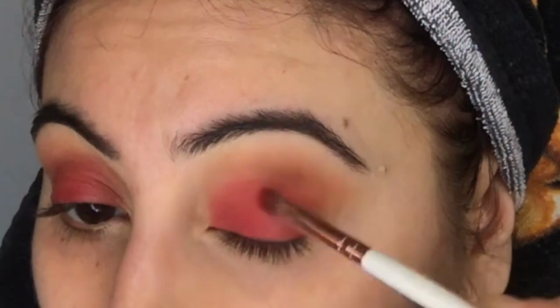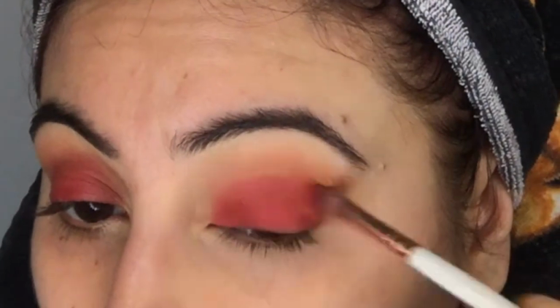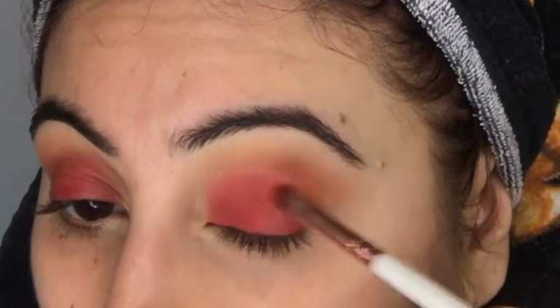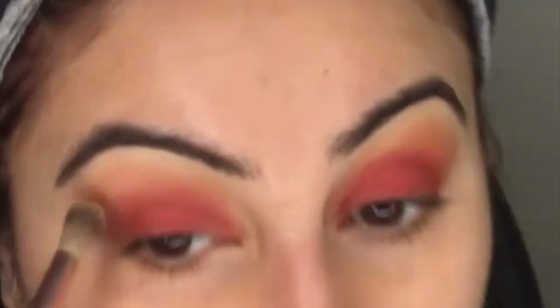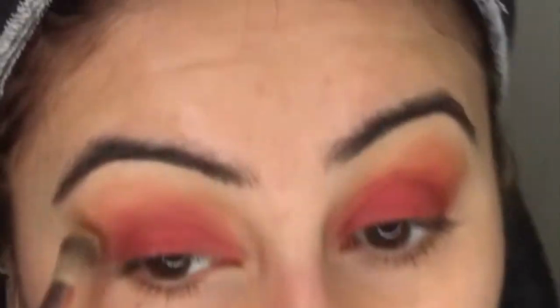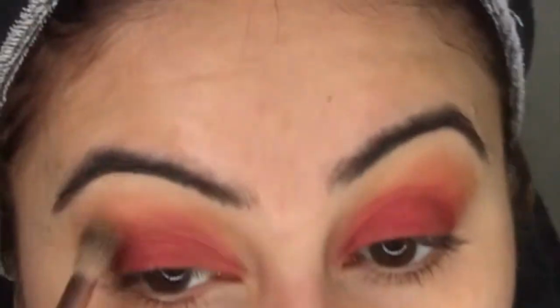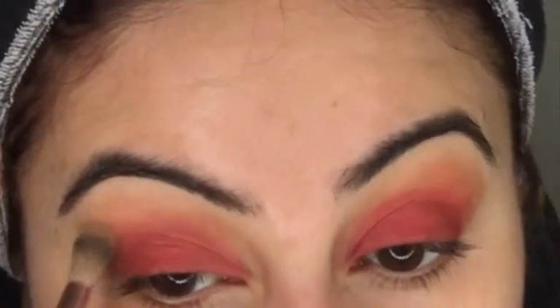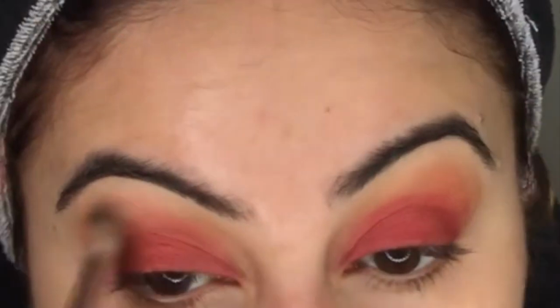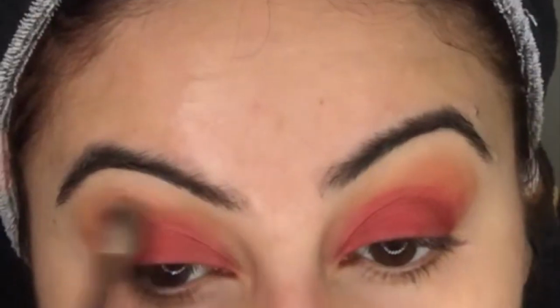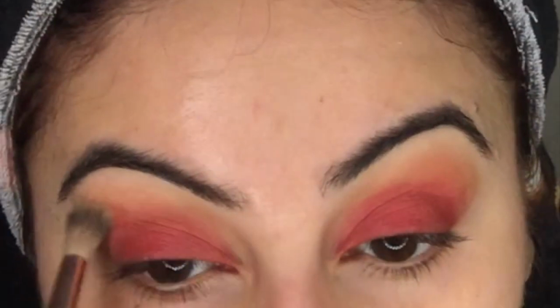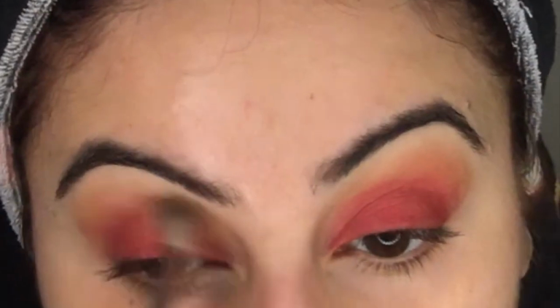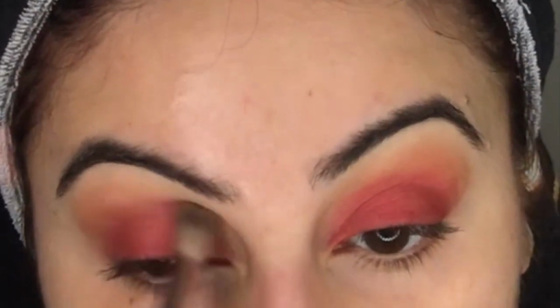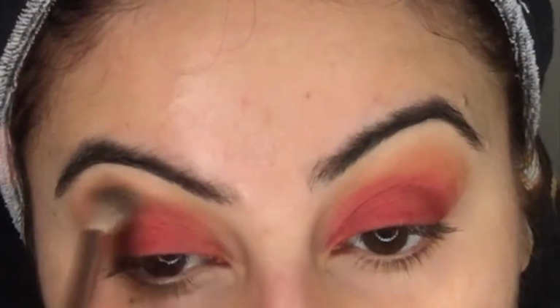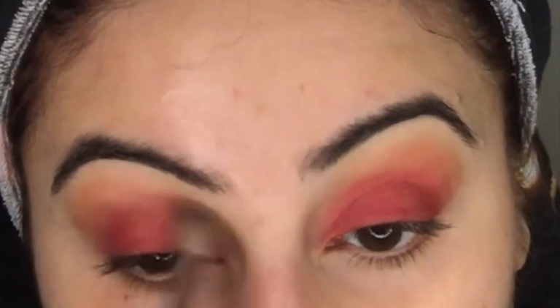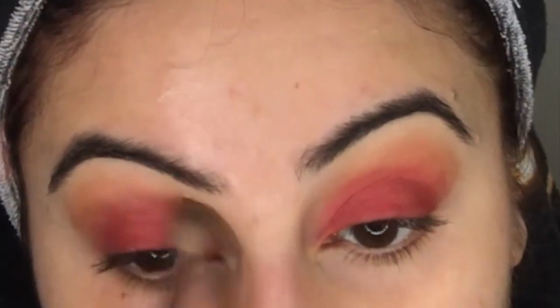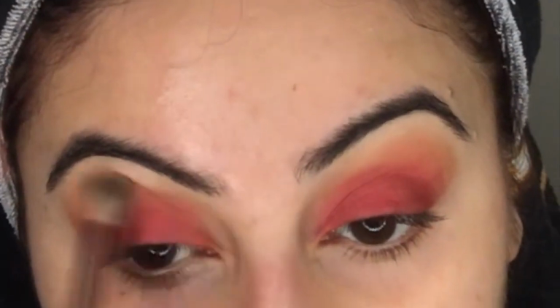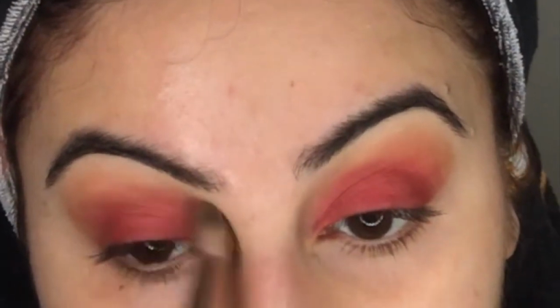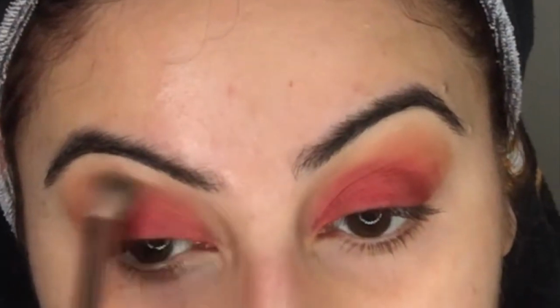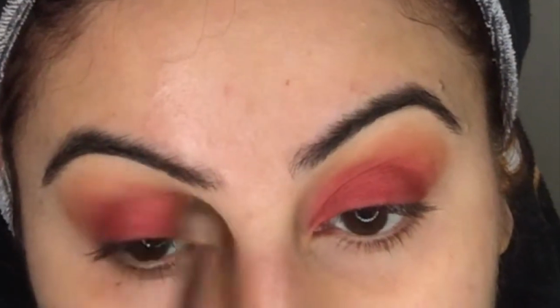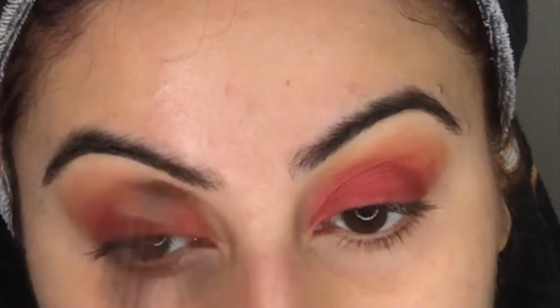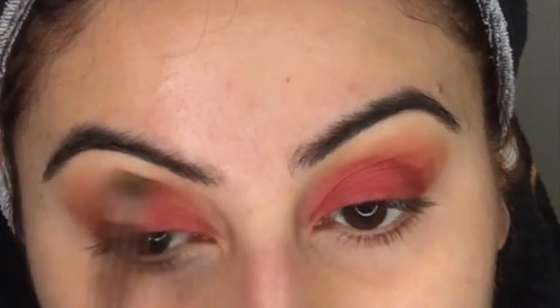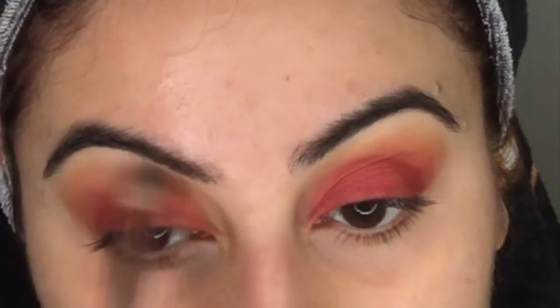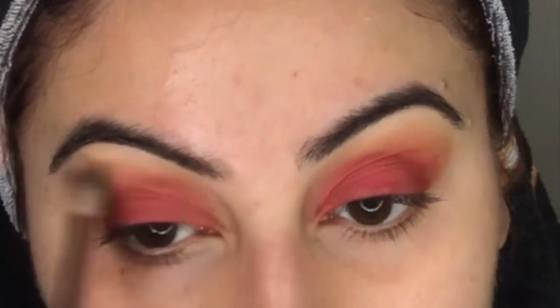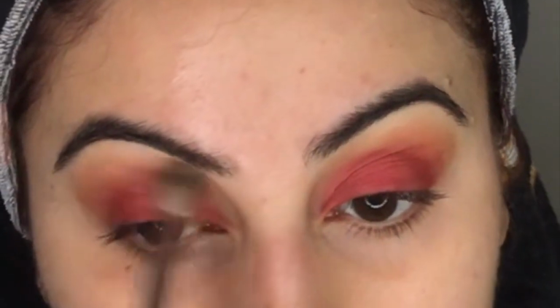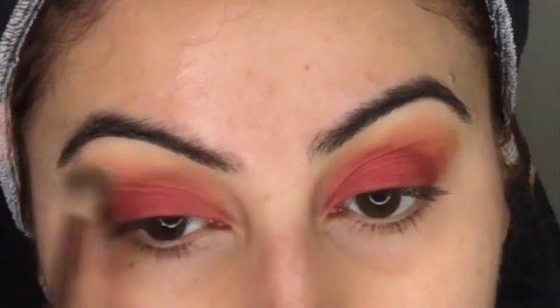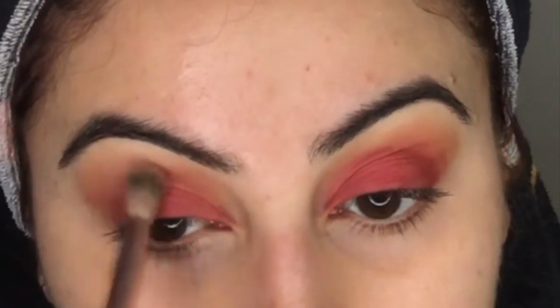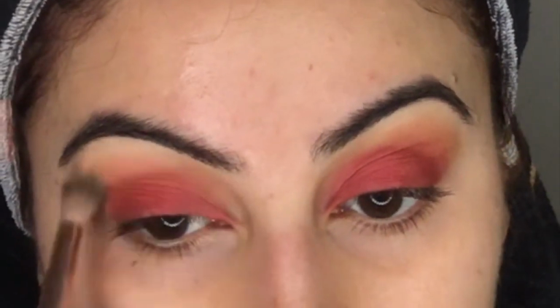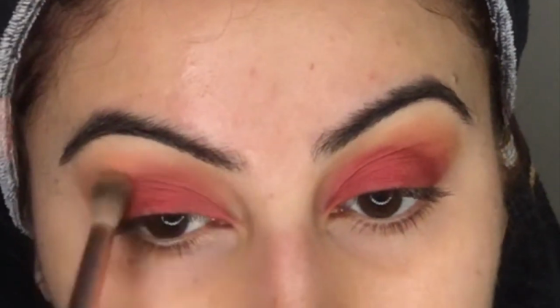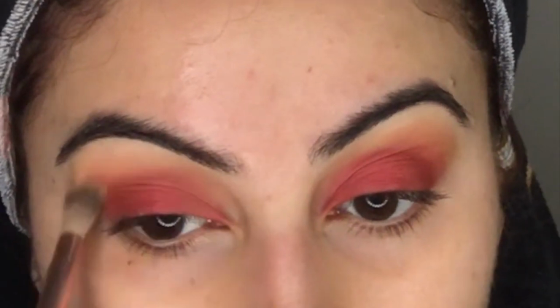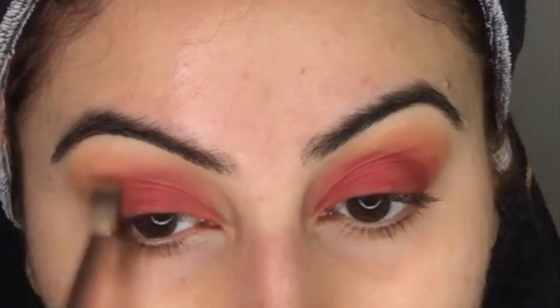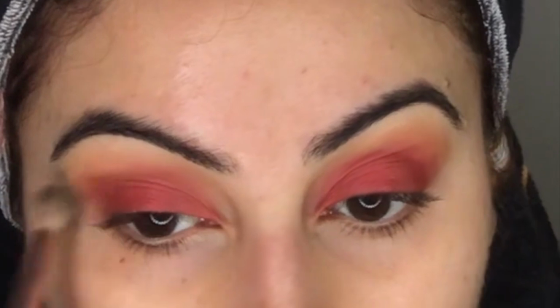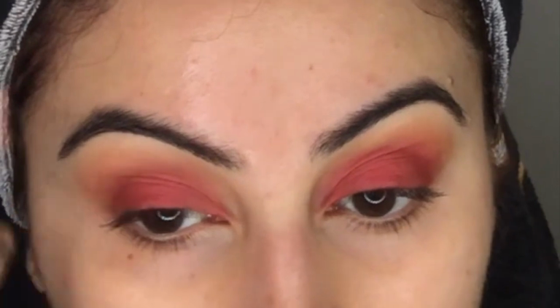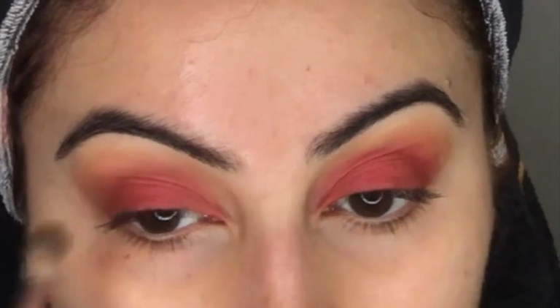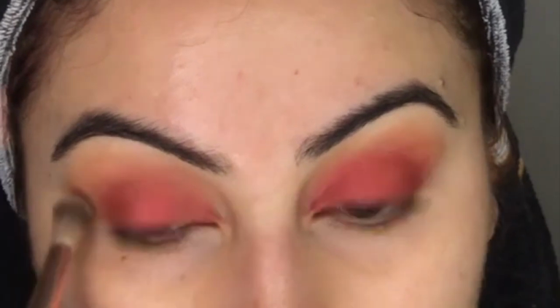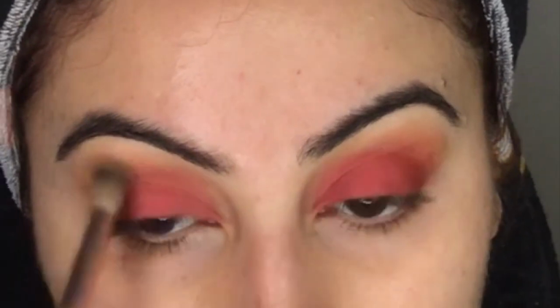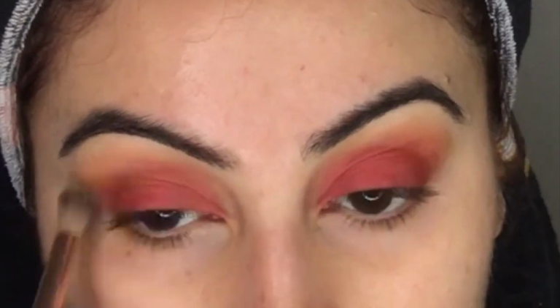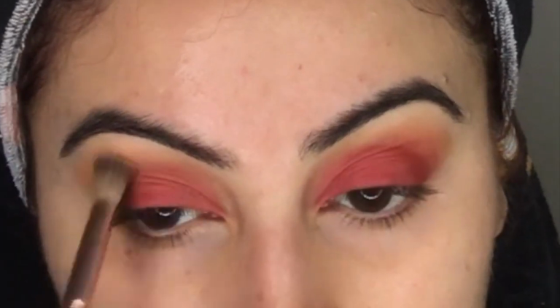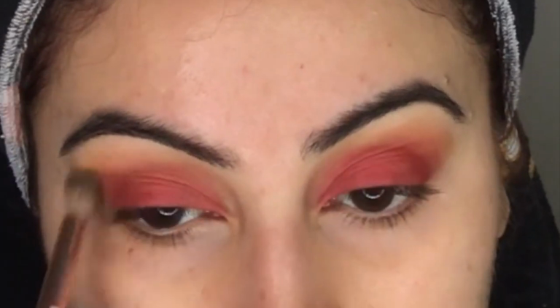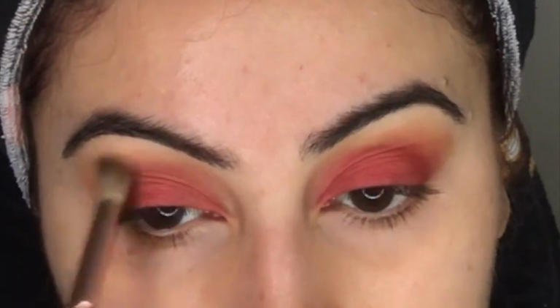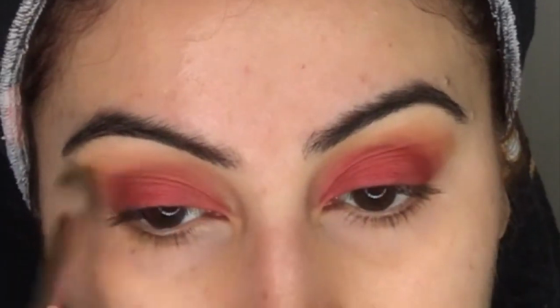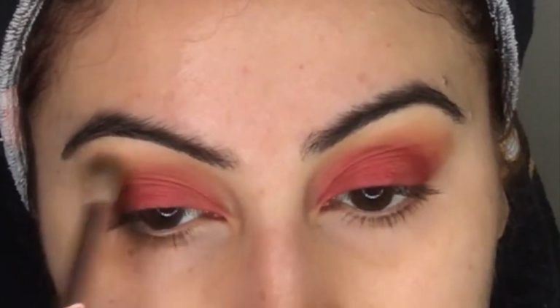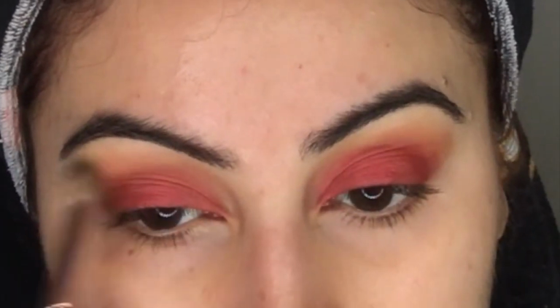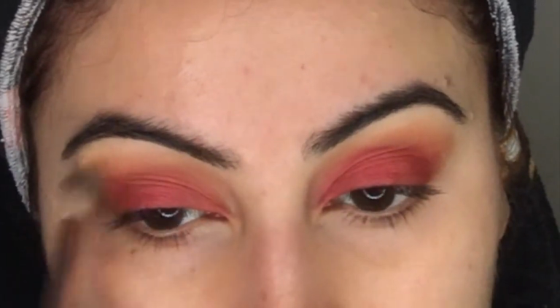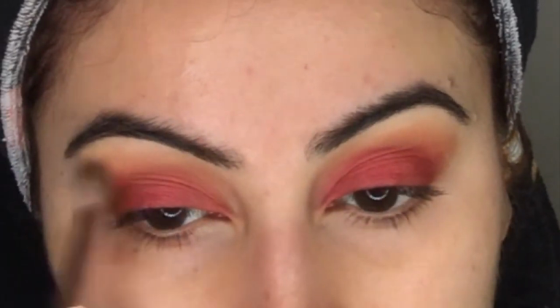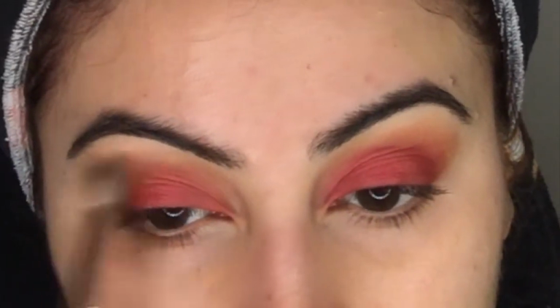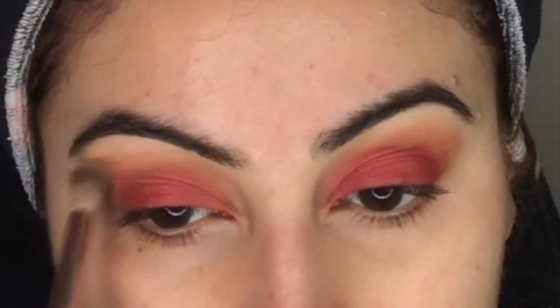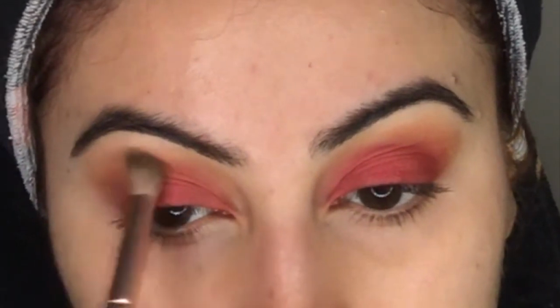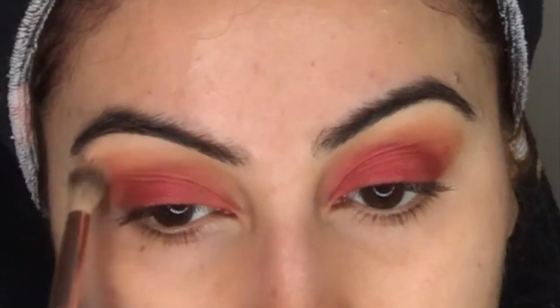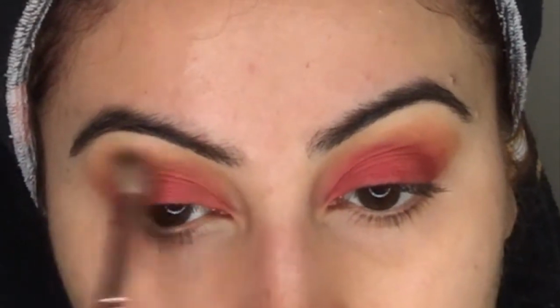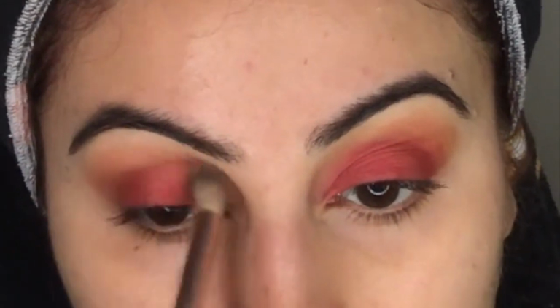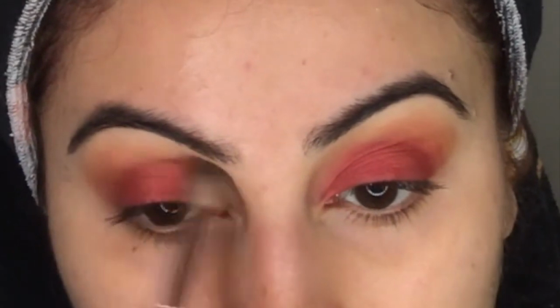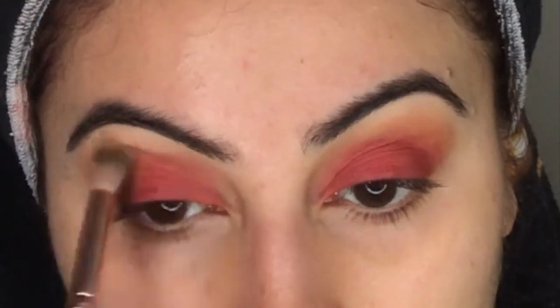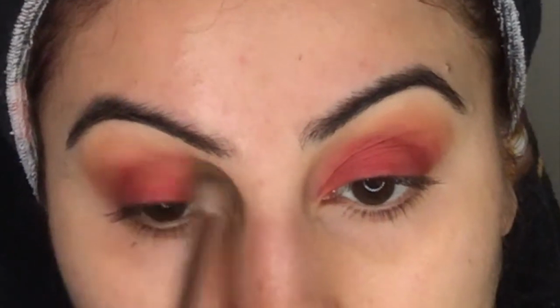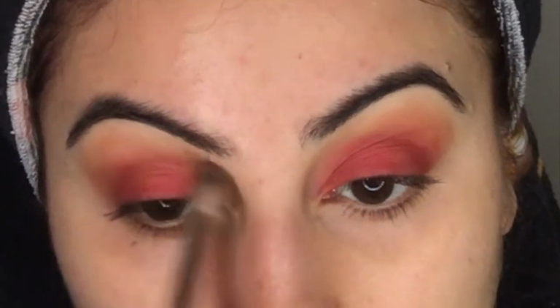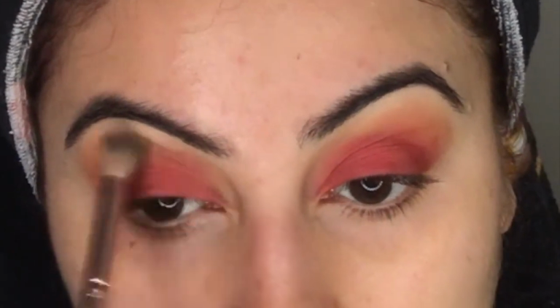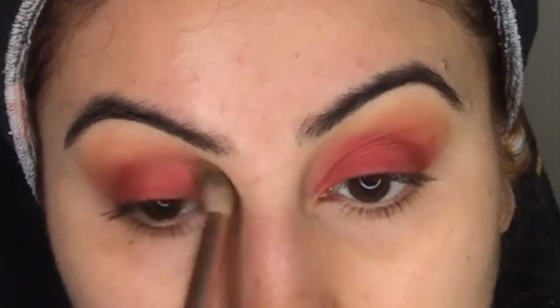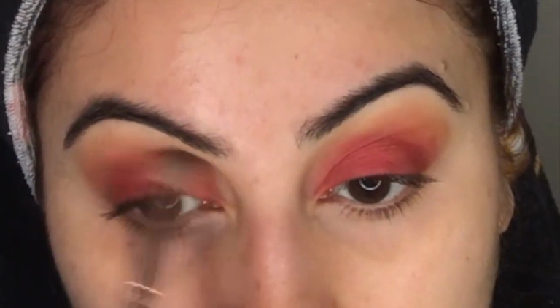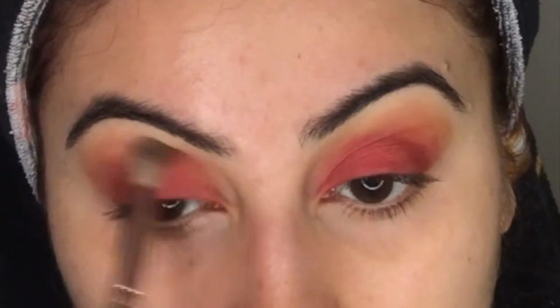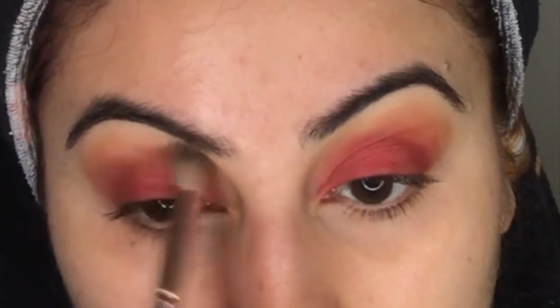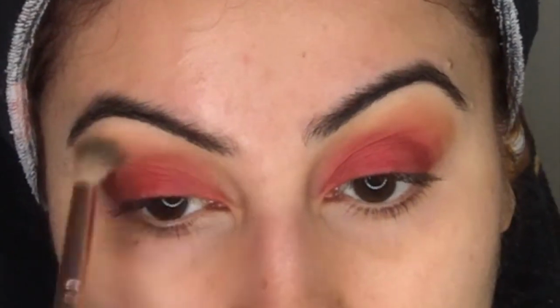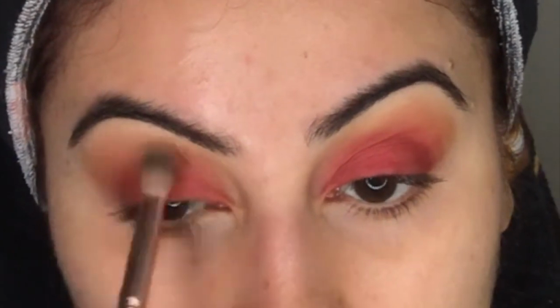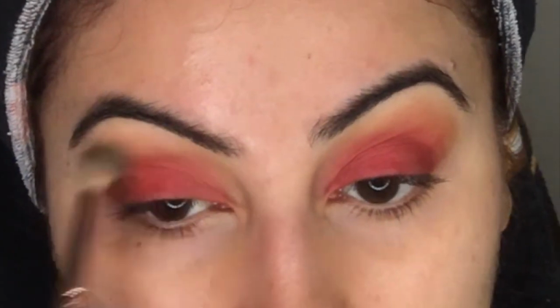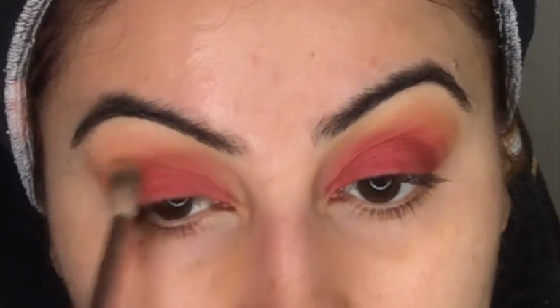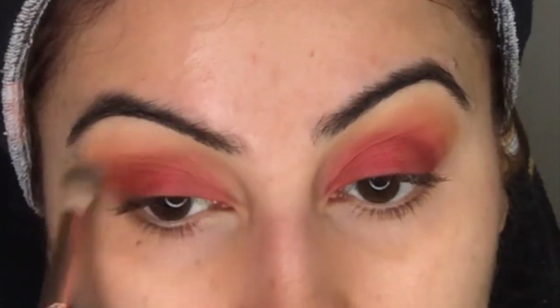Coming back in with the BH Cosmetics number six brush, I'm just going to buff out all the harsh lines.